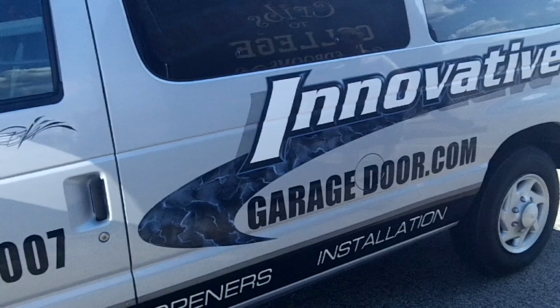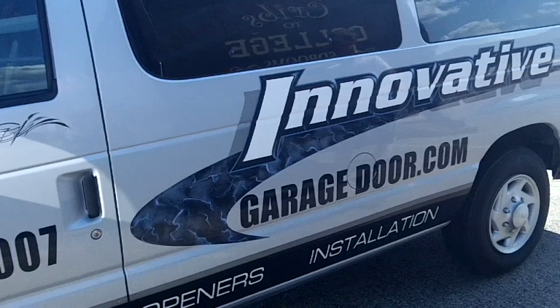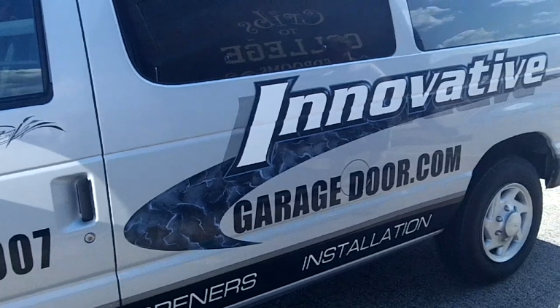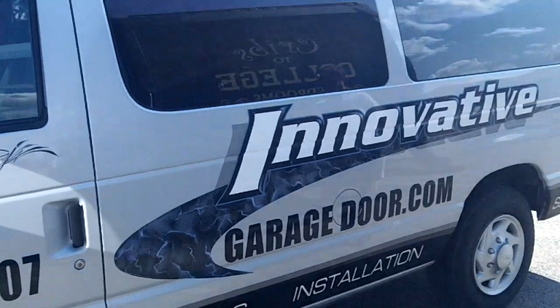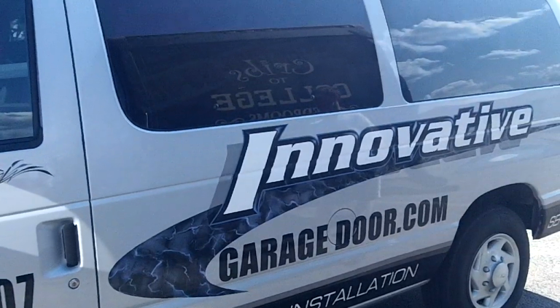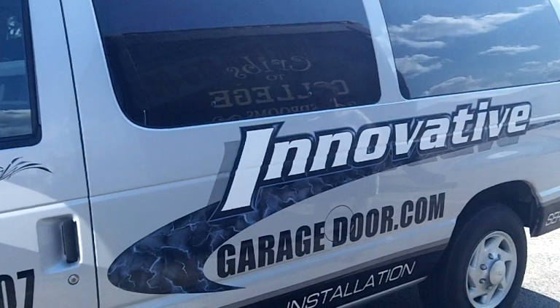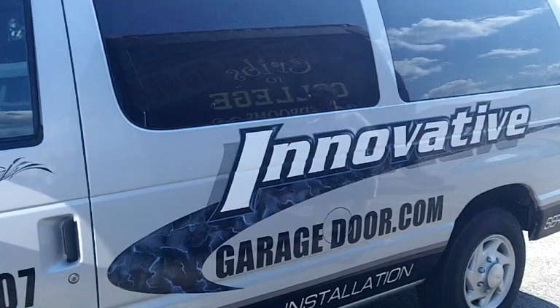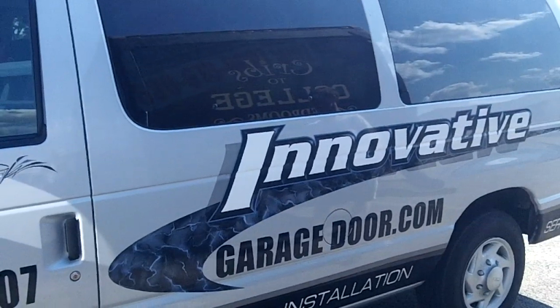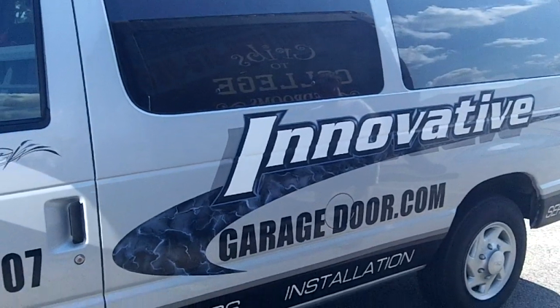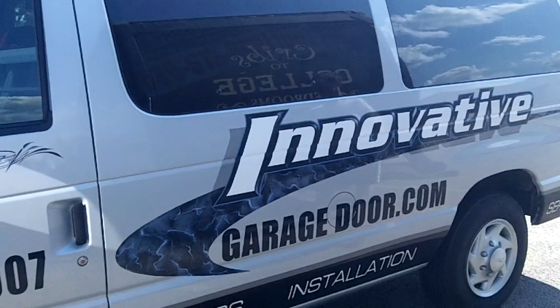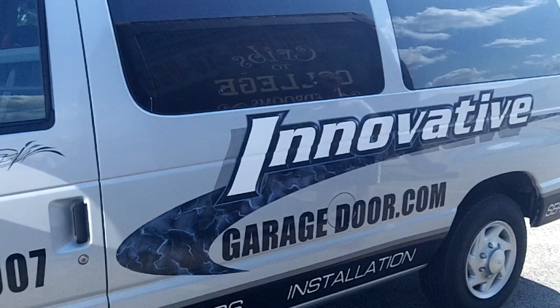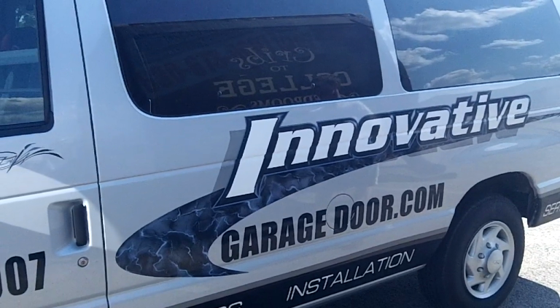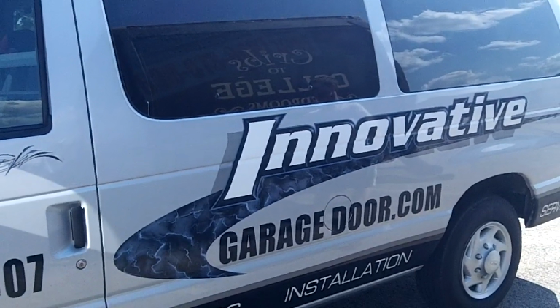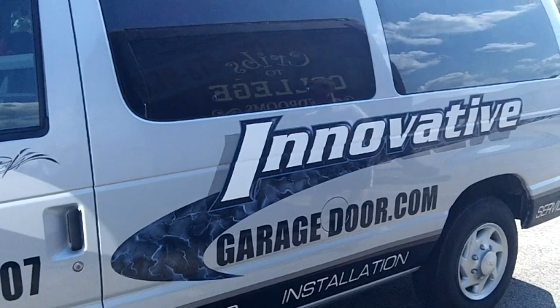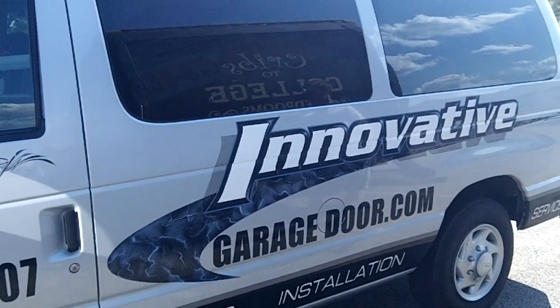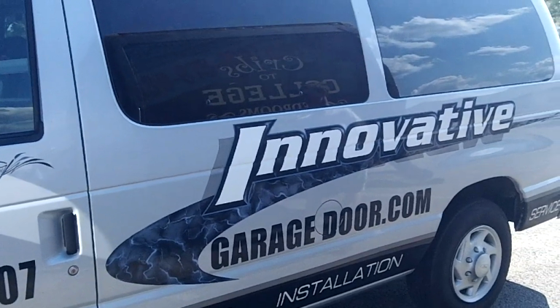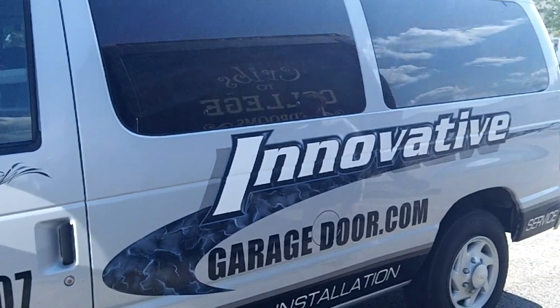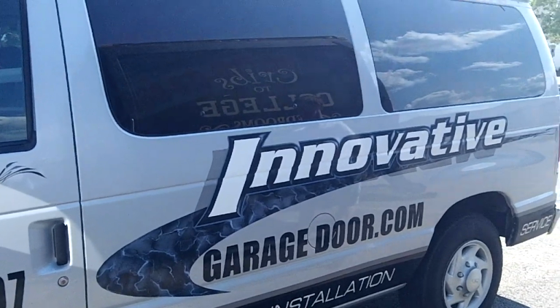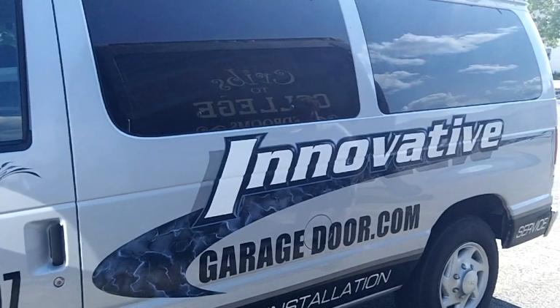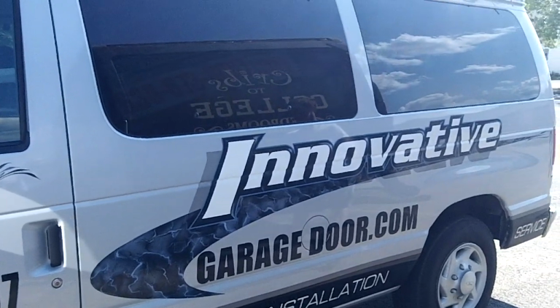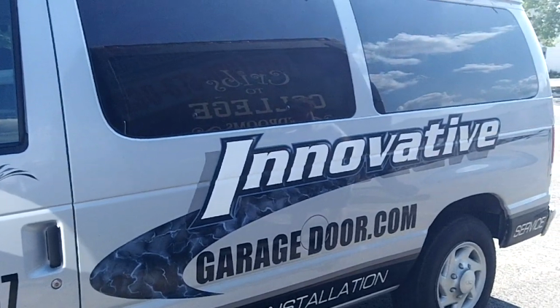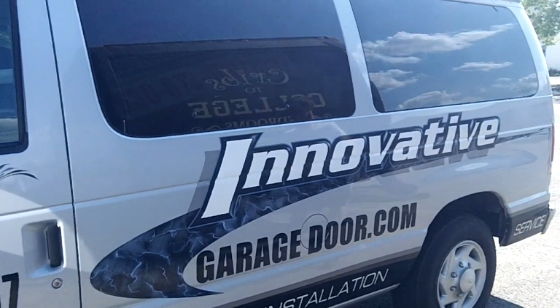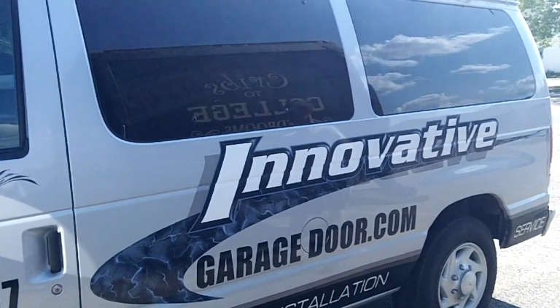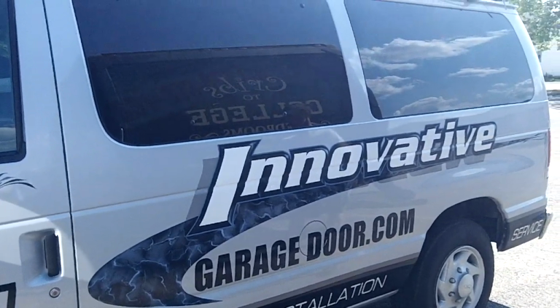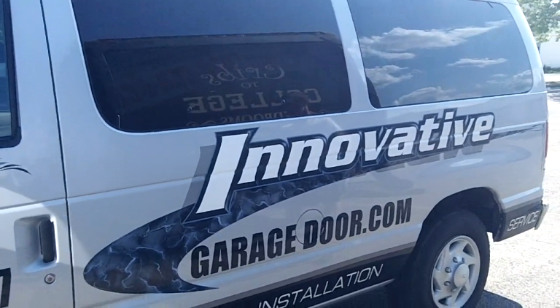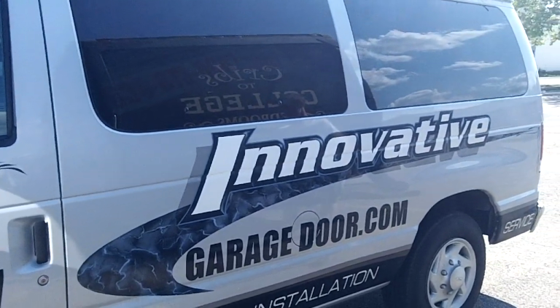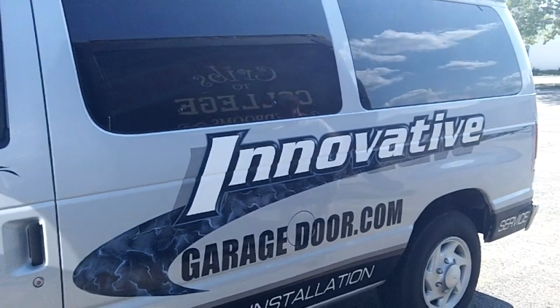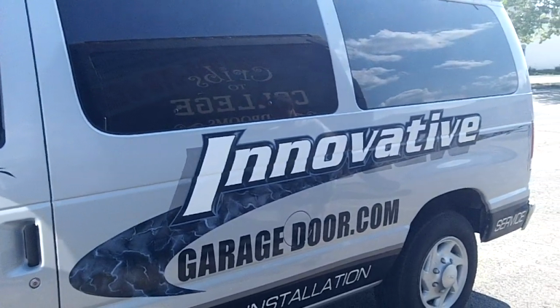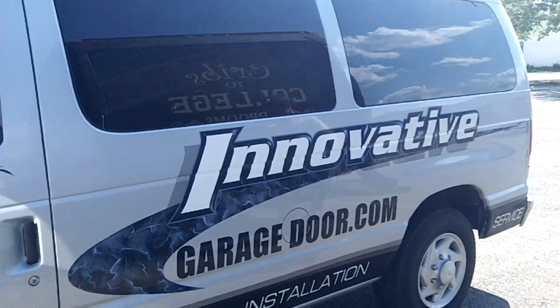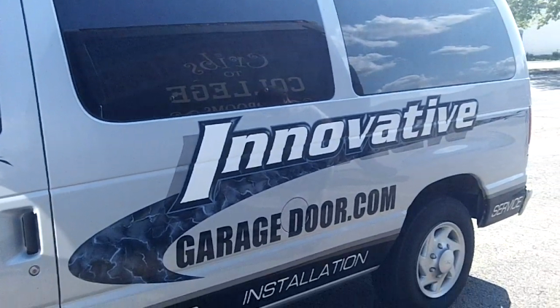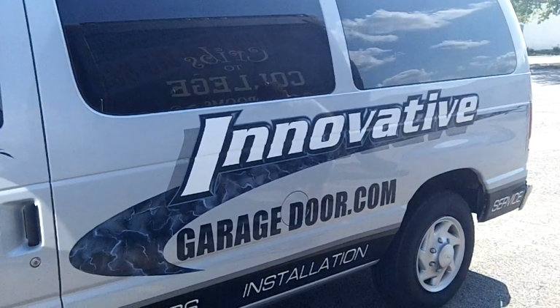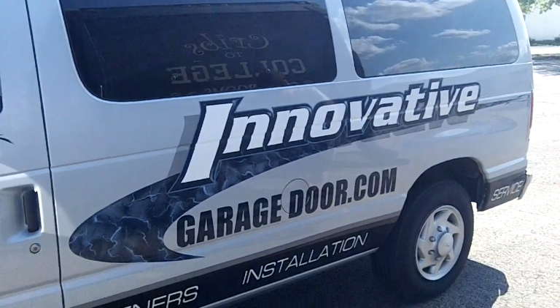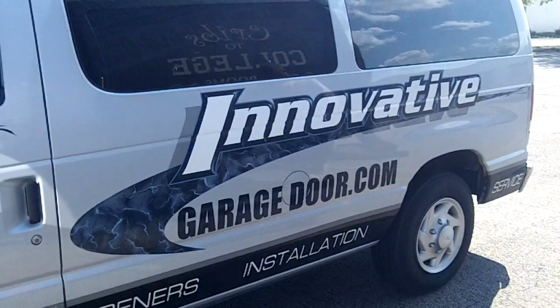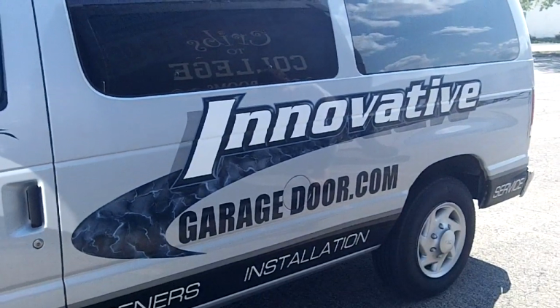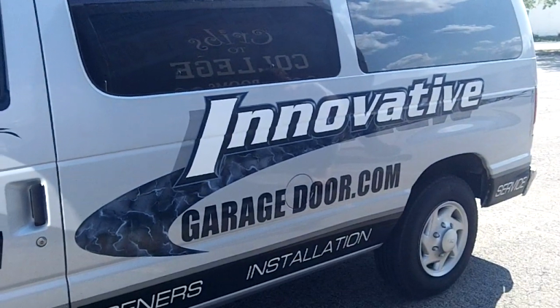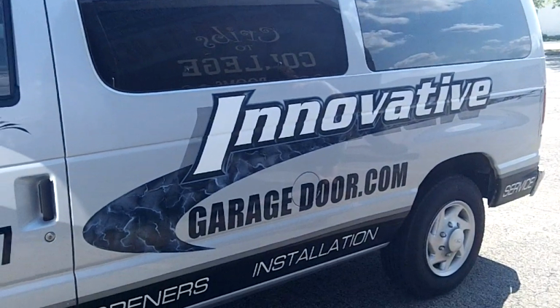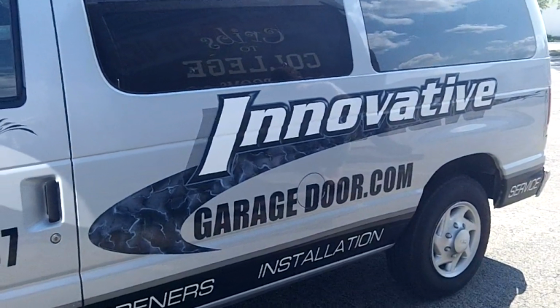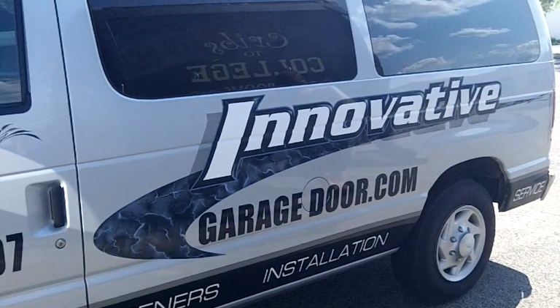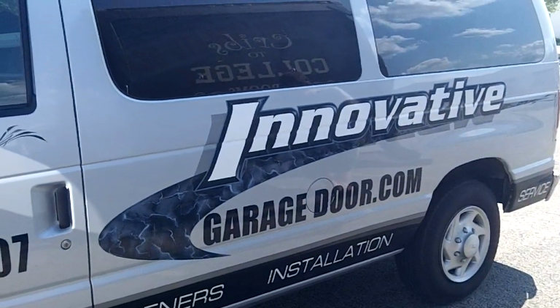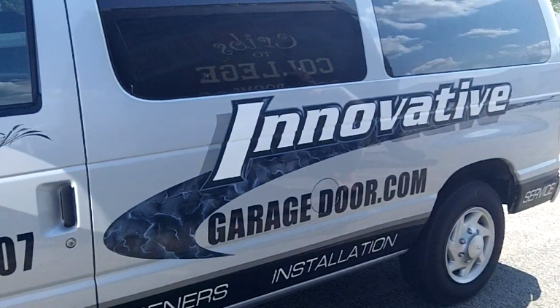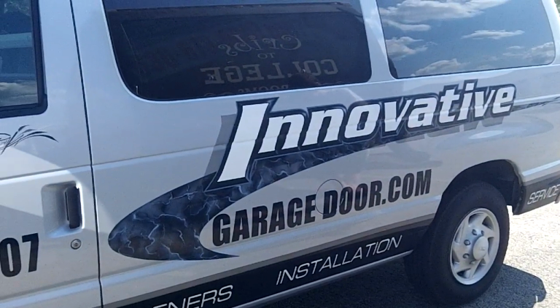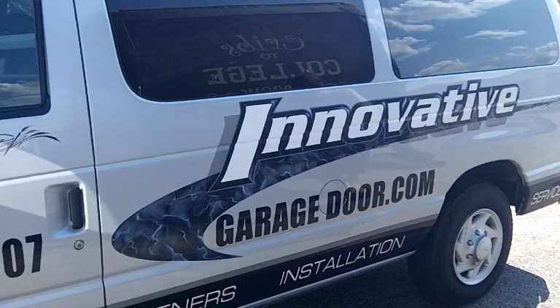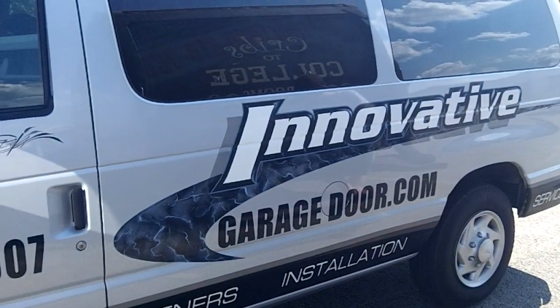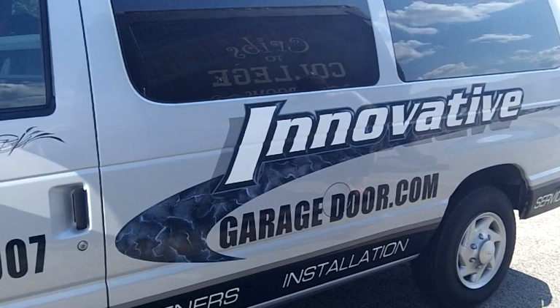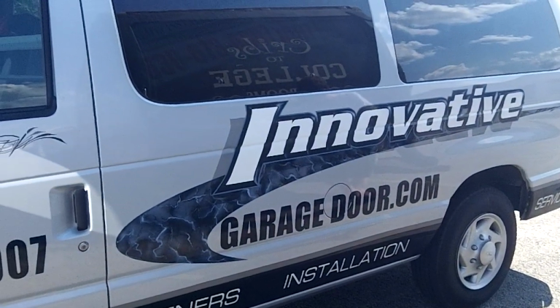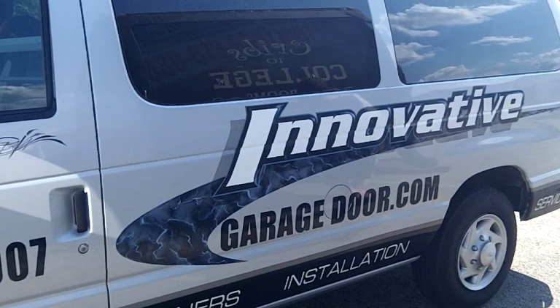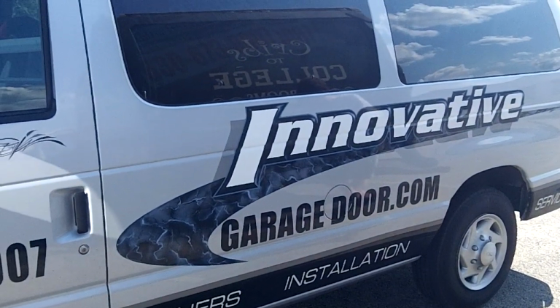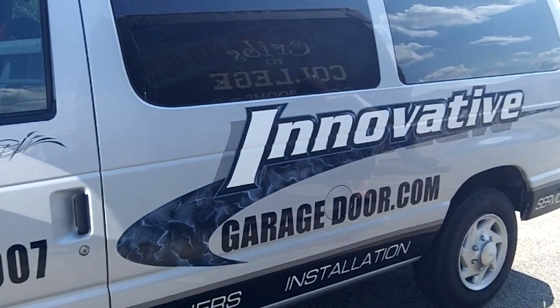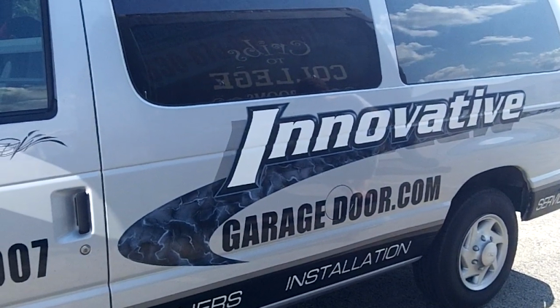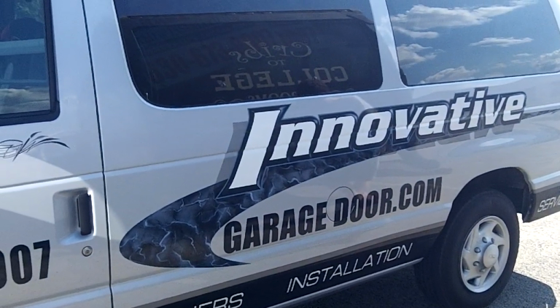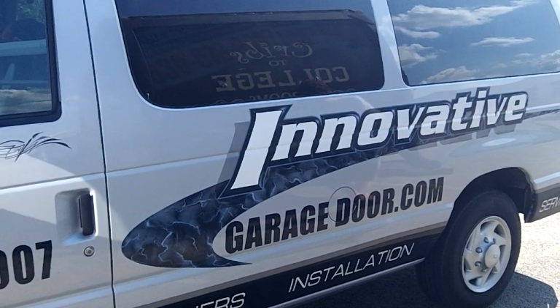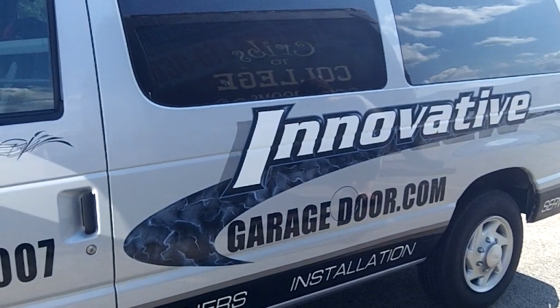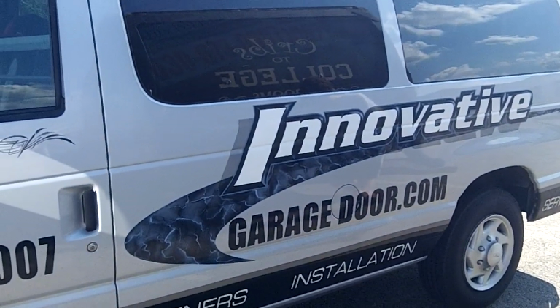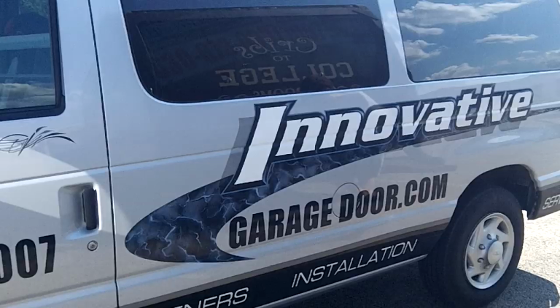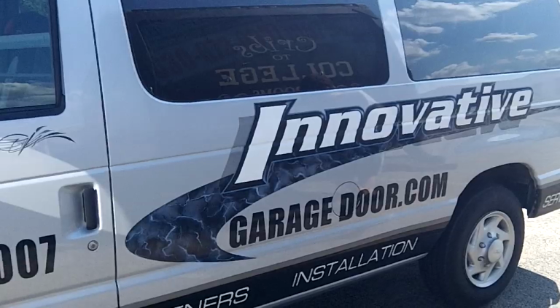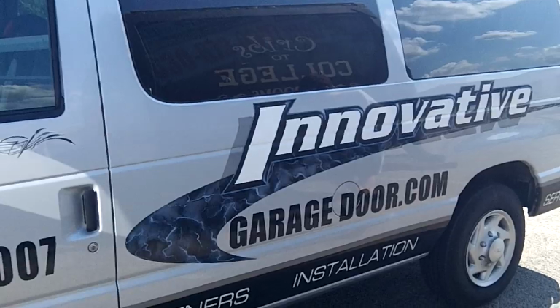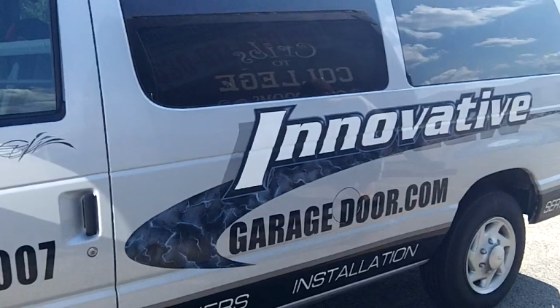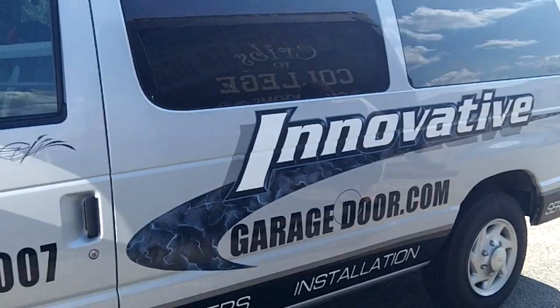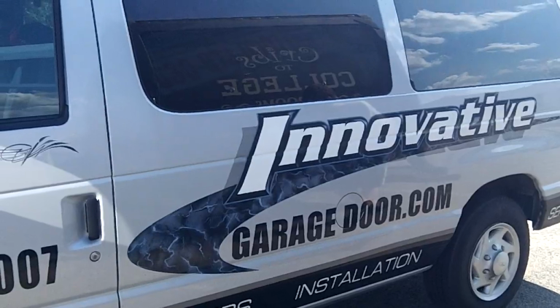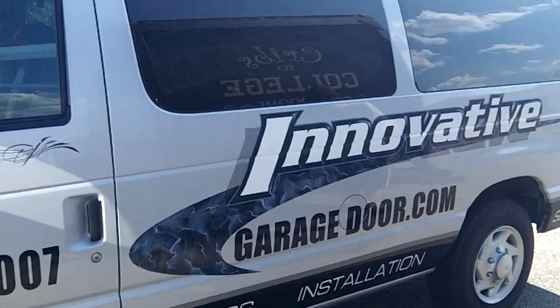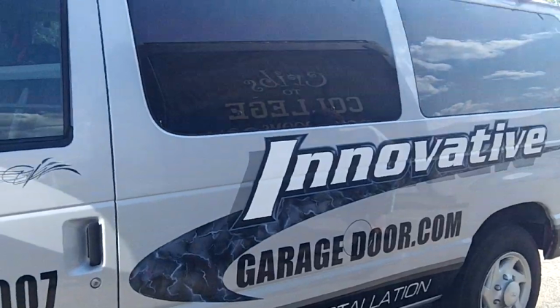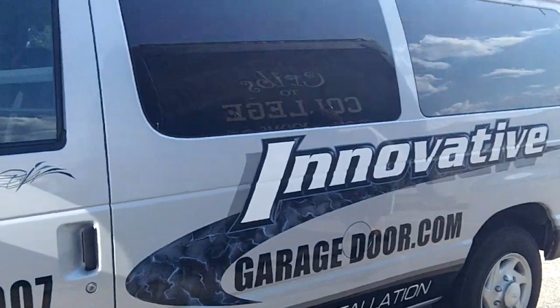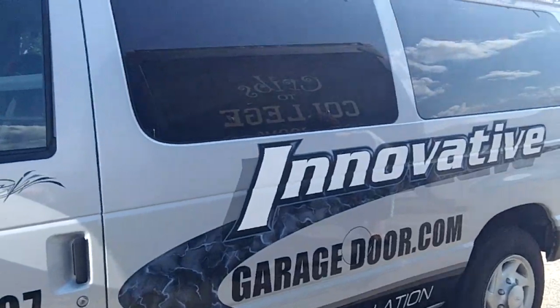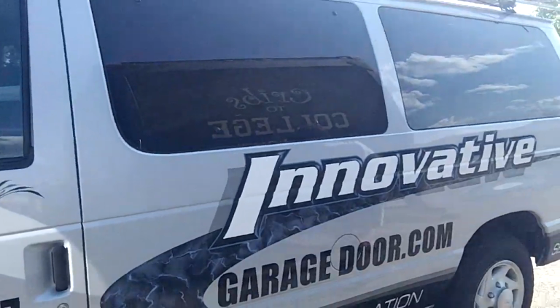How are you doing? This is Mike with Innovative Garage Door, and today we're going to show you a fix or repair on a truck trailer door.